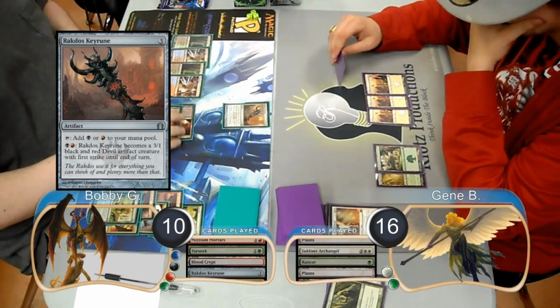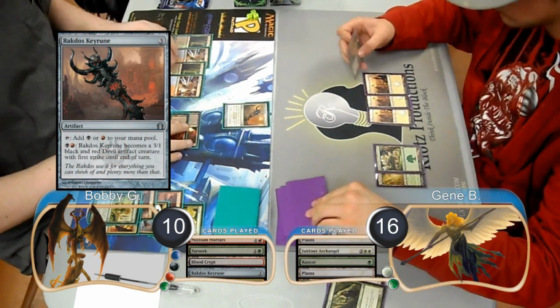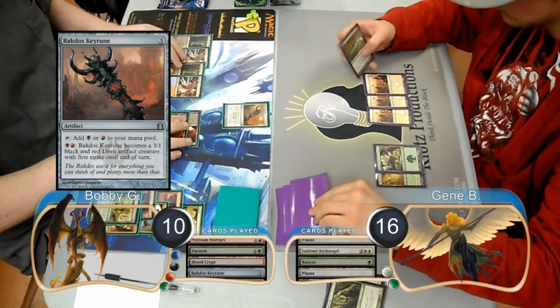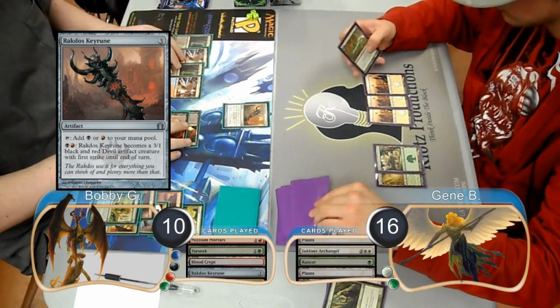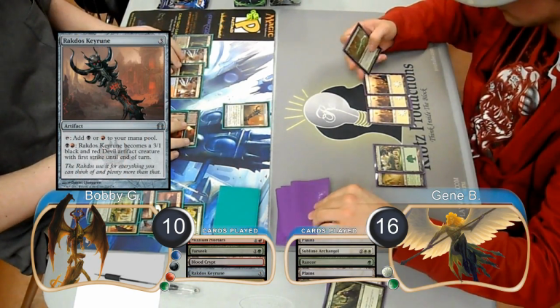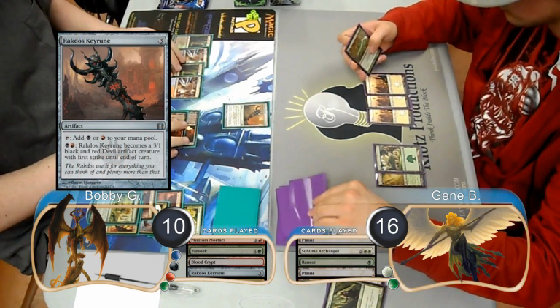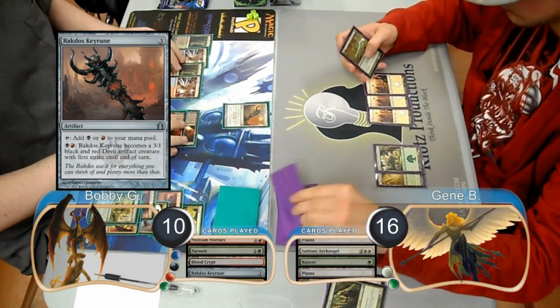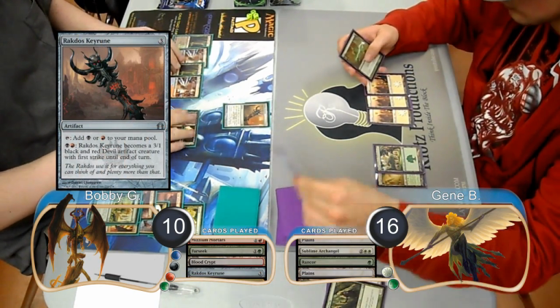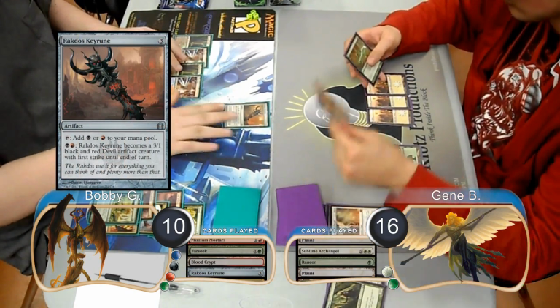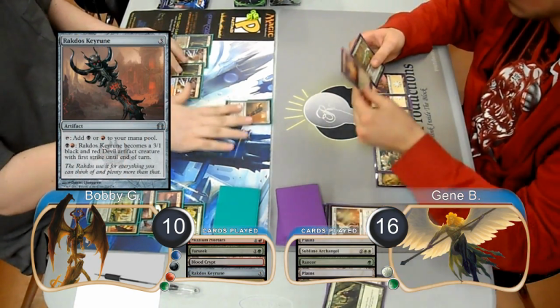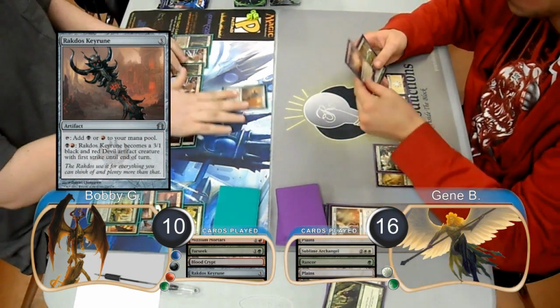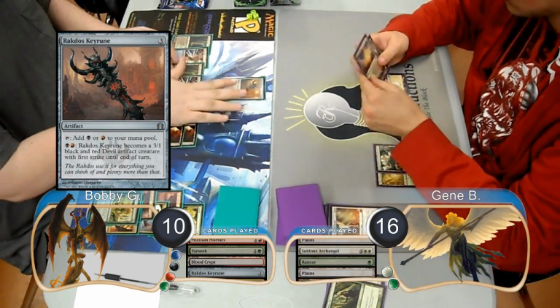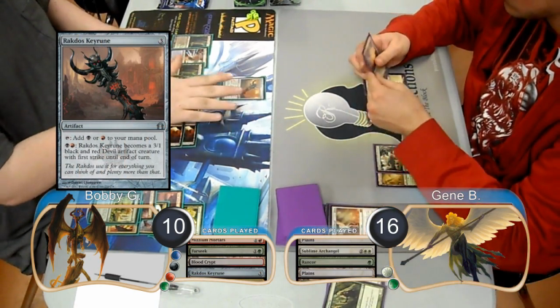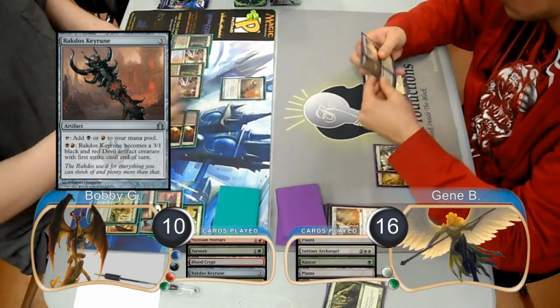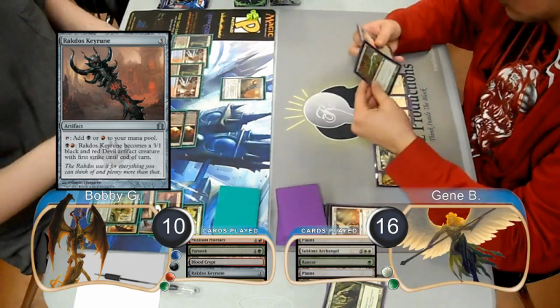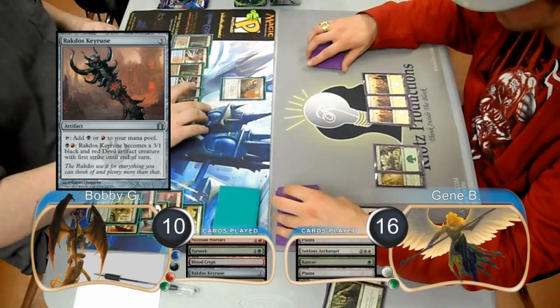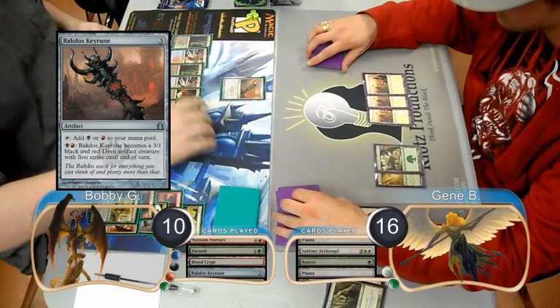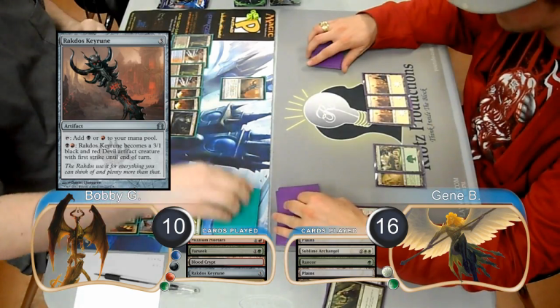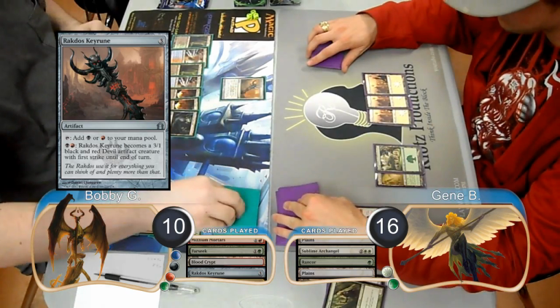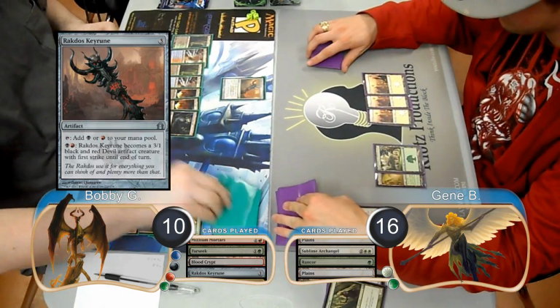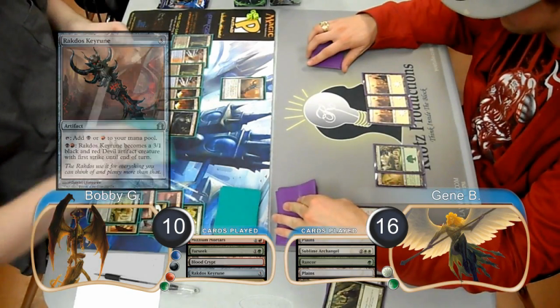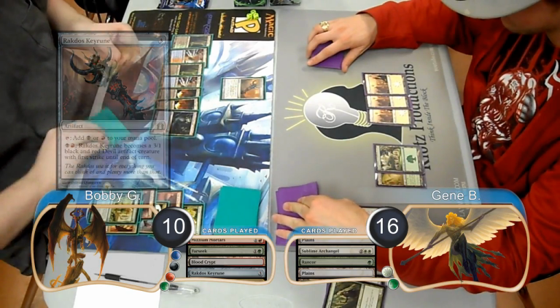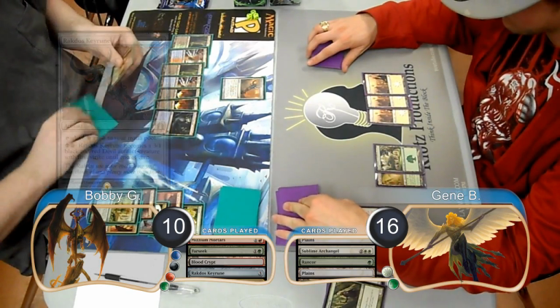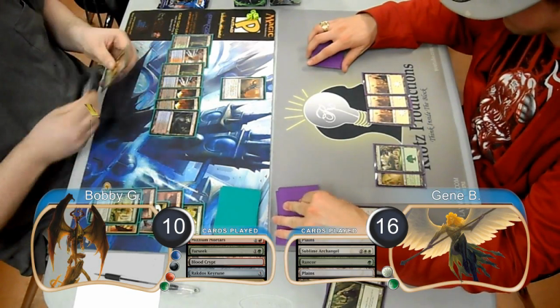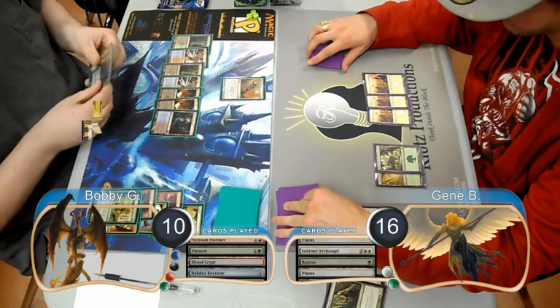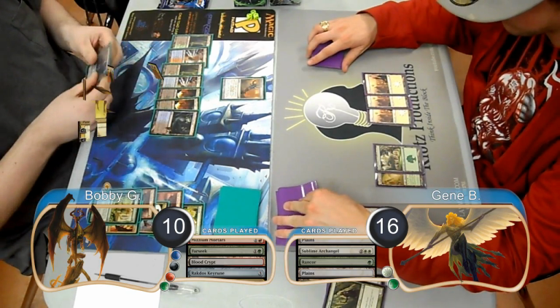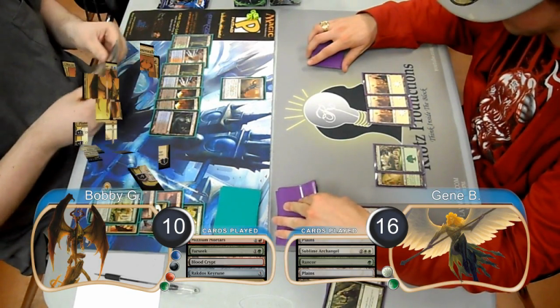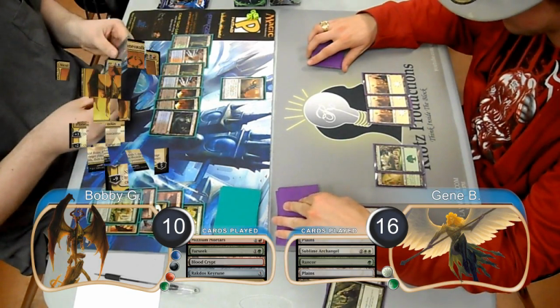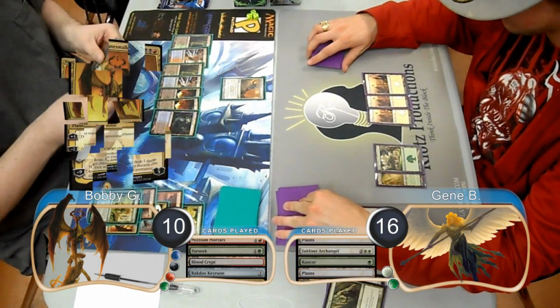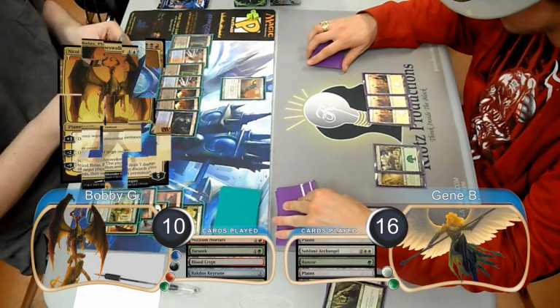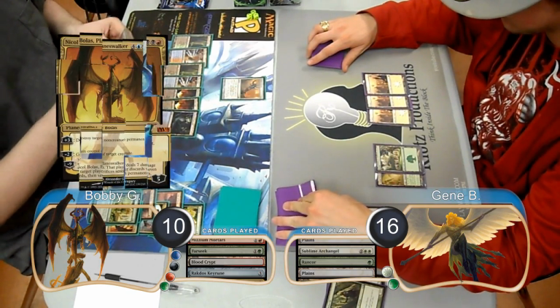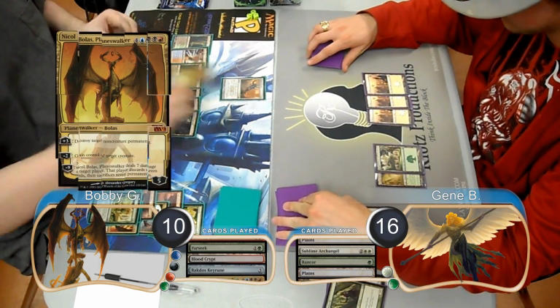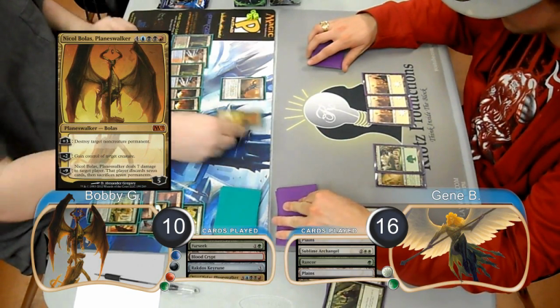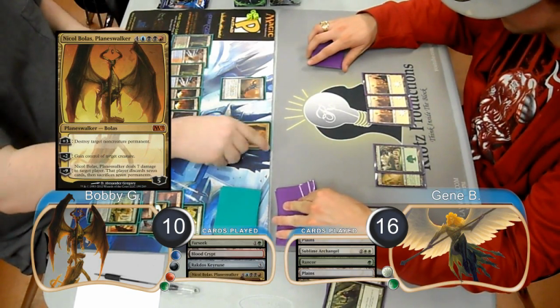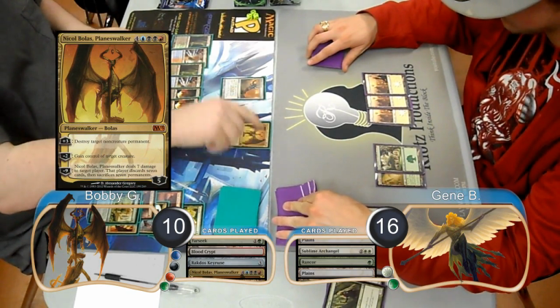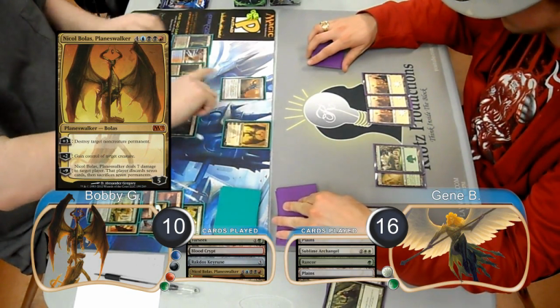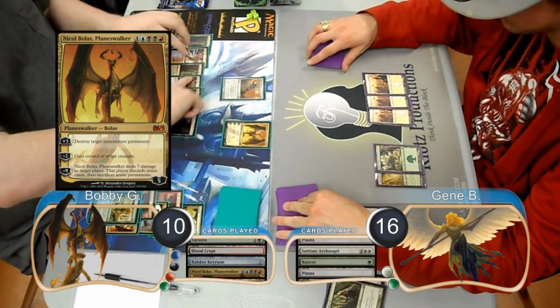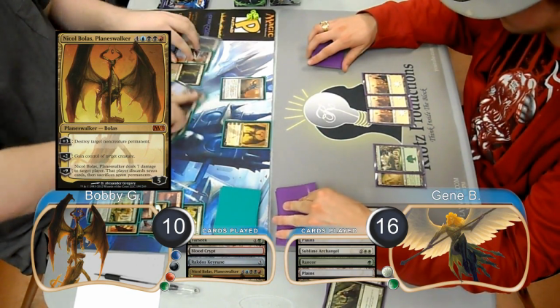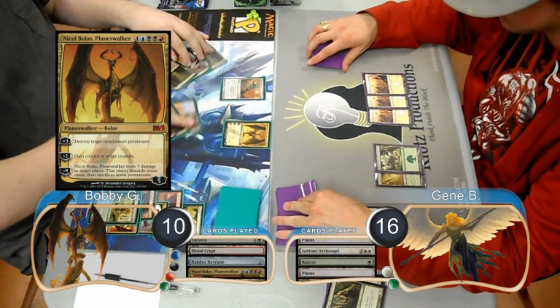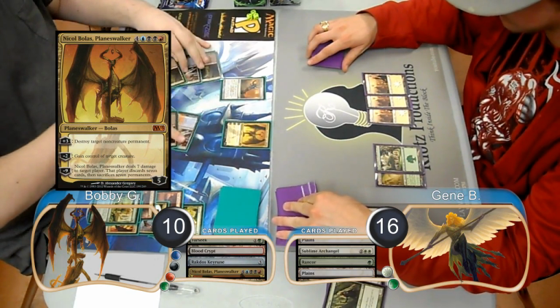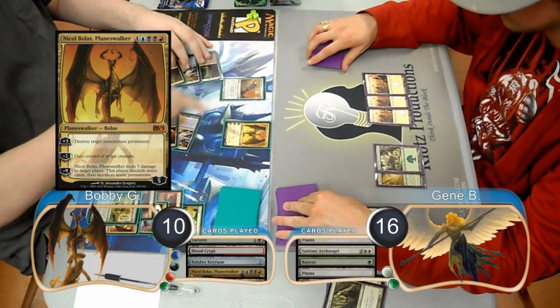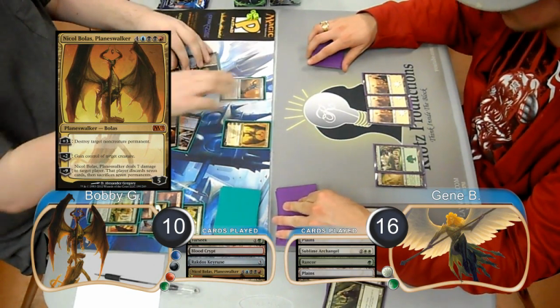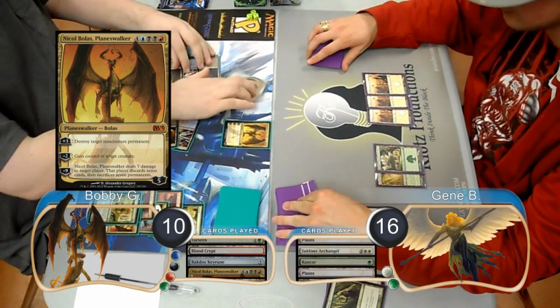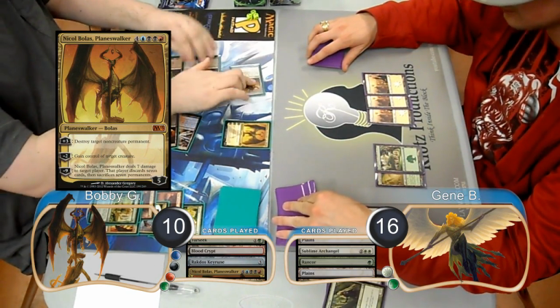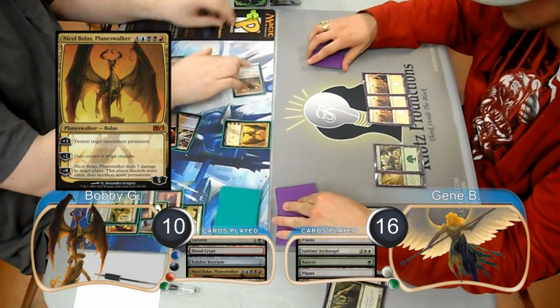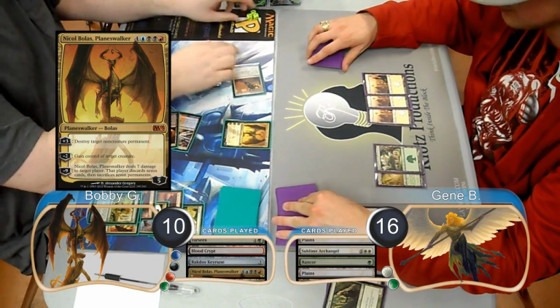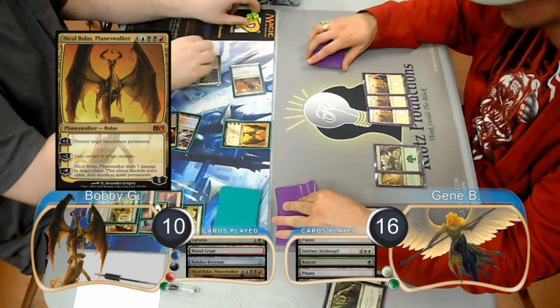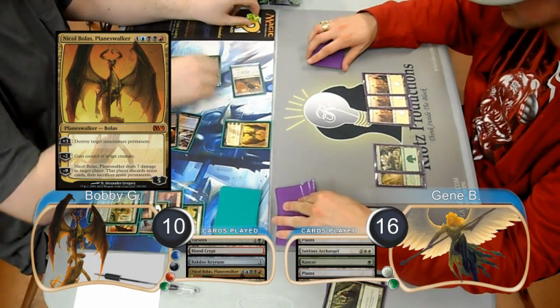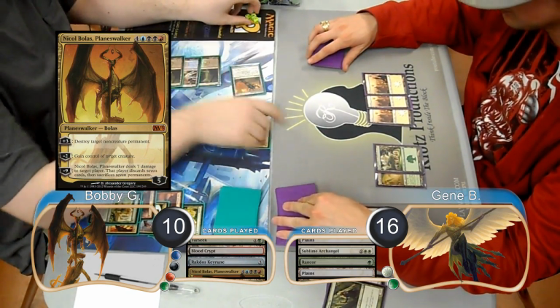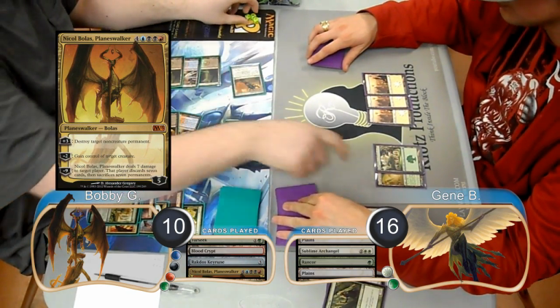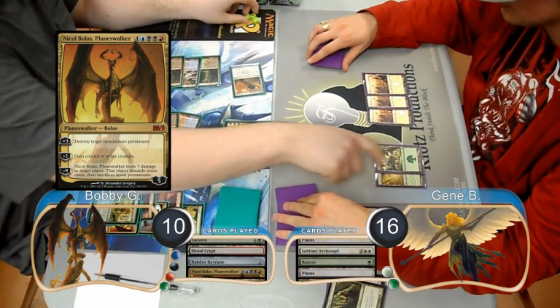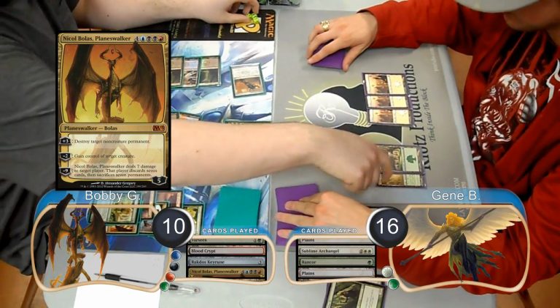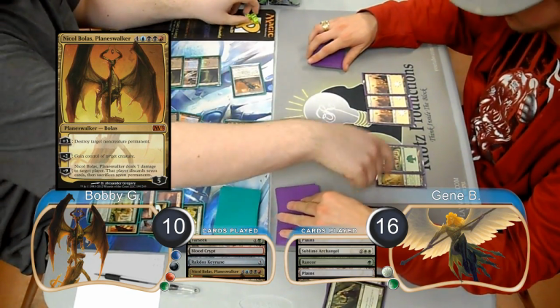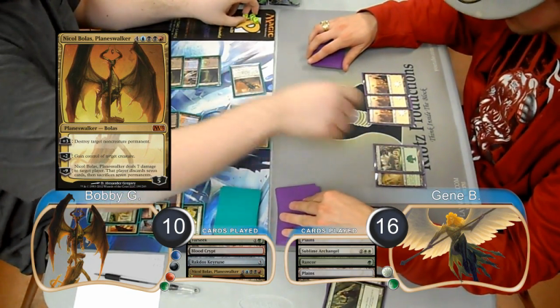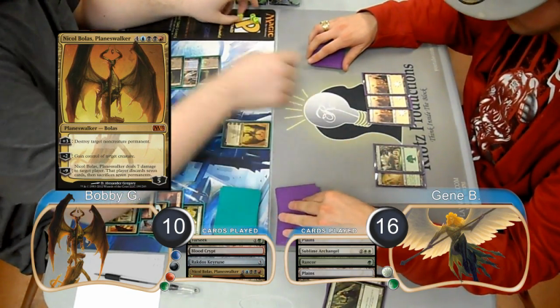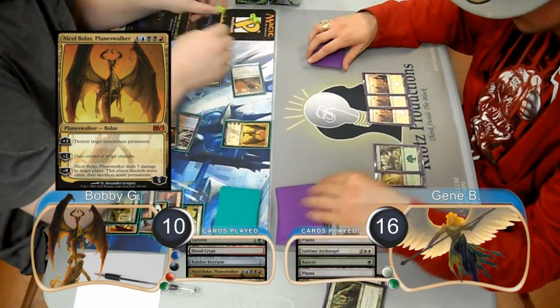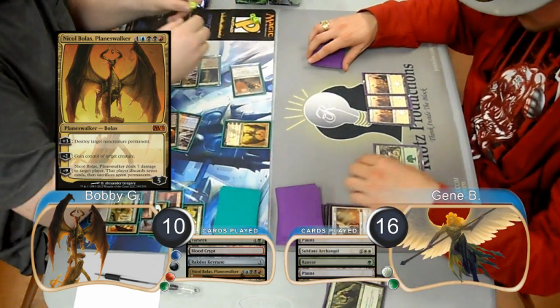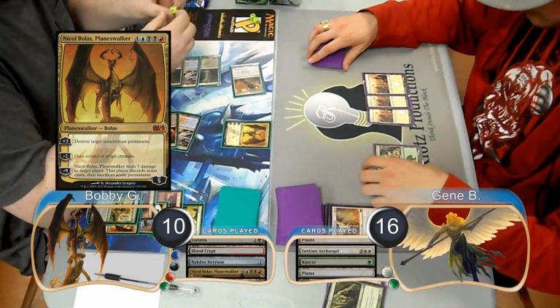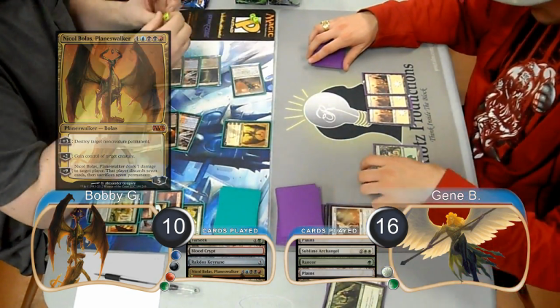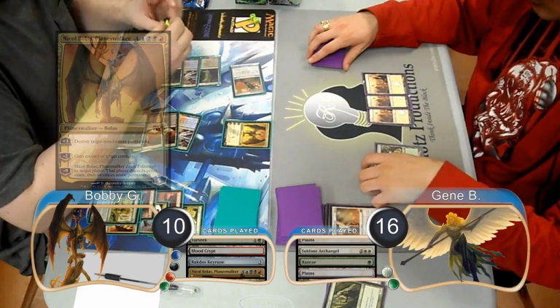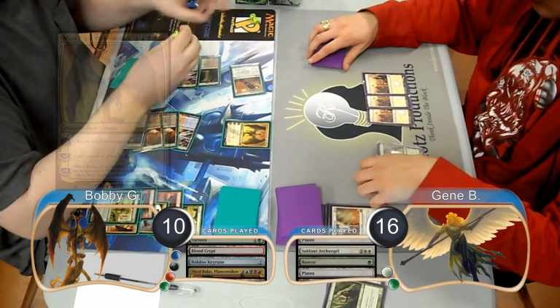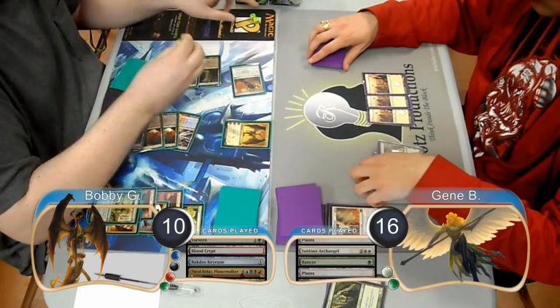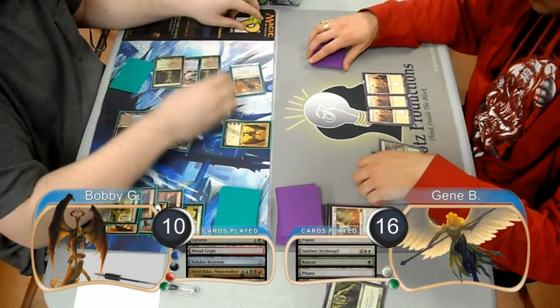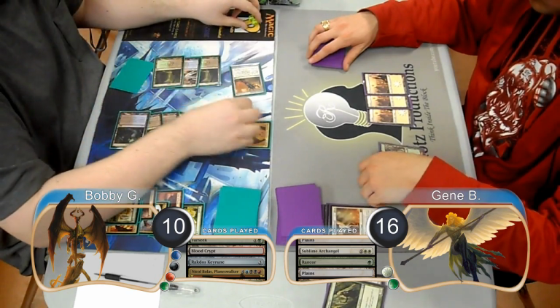Gene just played Draw Go, and then on Bobby's turn he resolved a Nicol Bolas Planeswalker. Bobby used the Nicol Bolas to destroy Gene's Temple Garden.